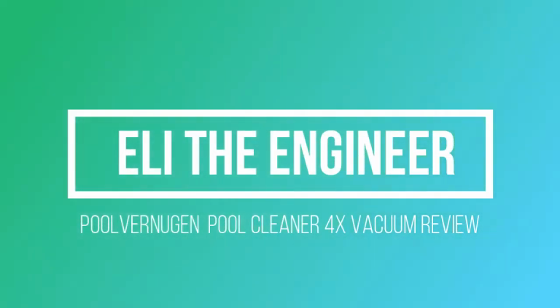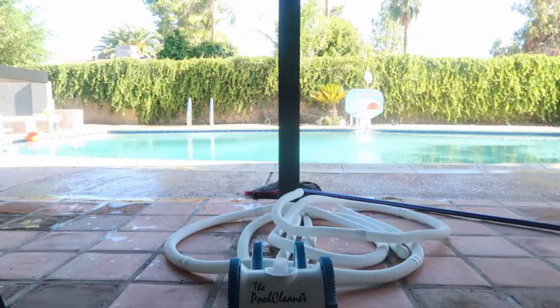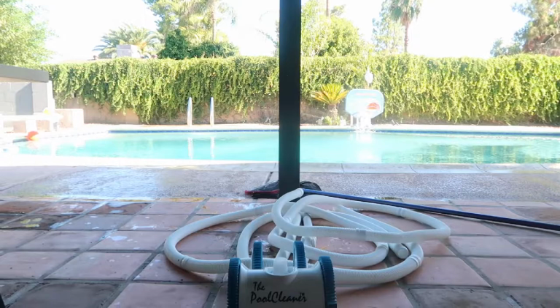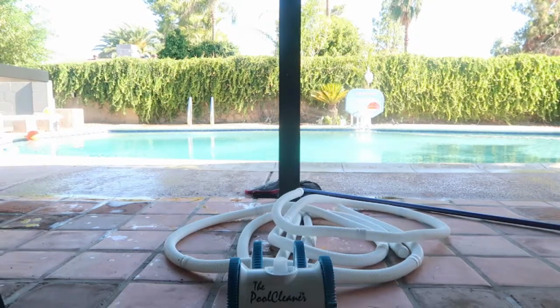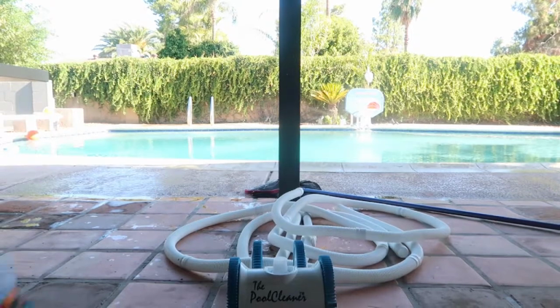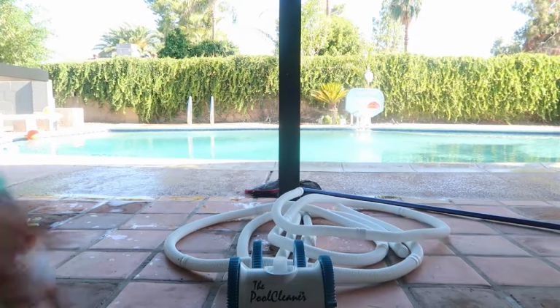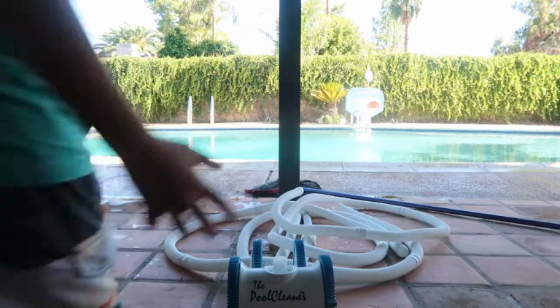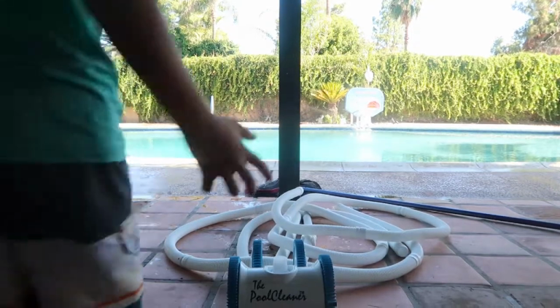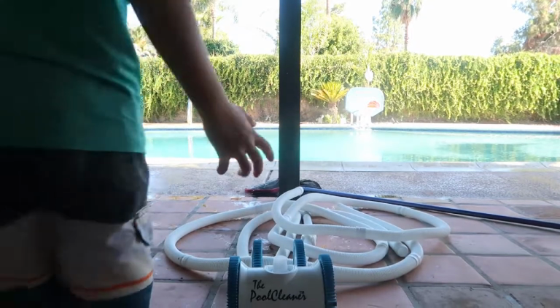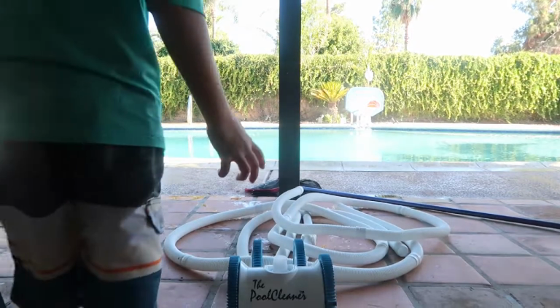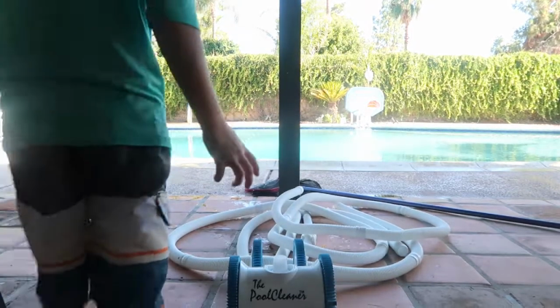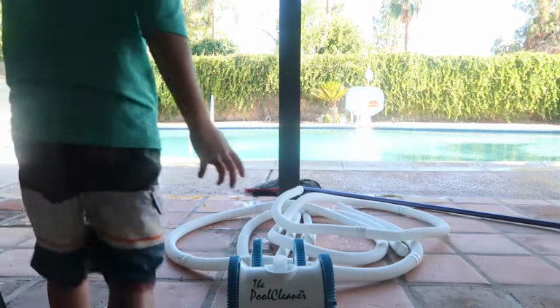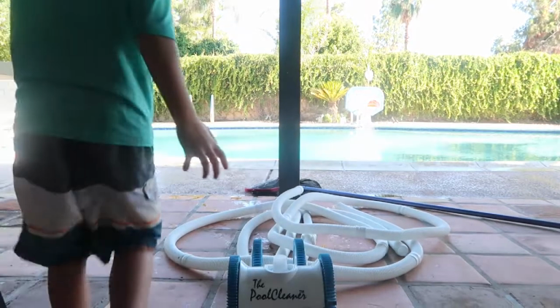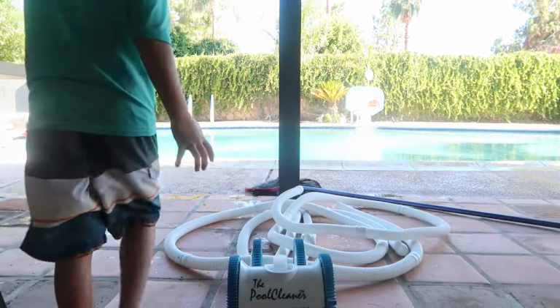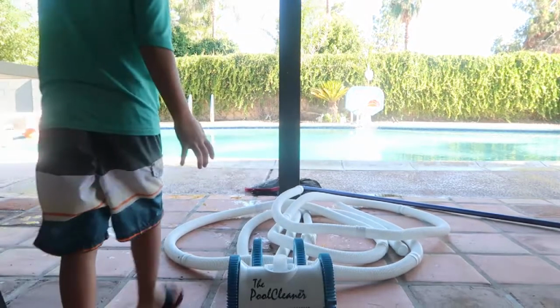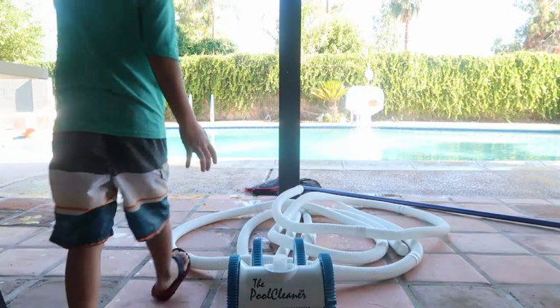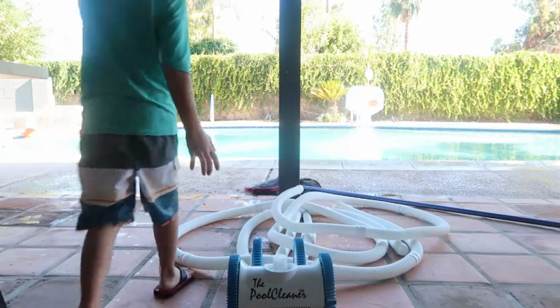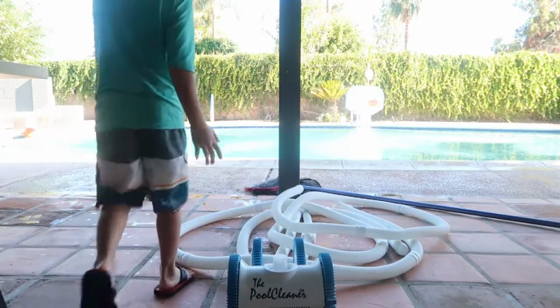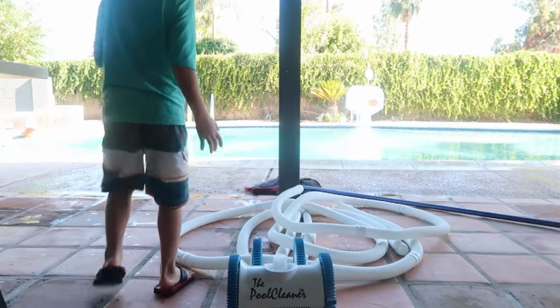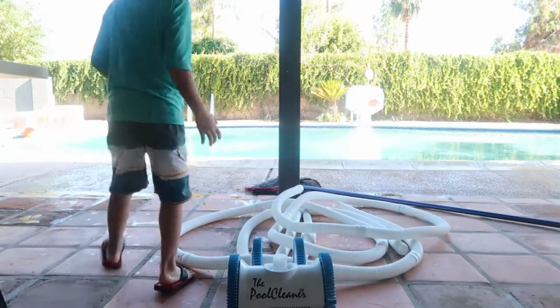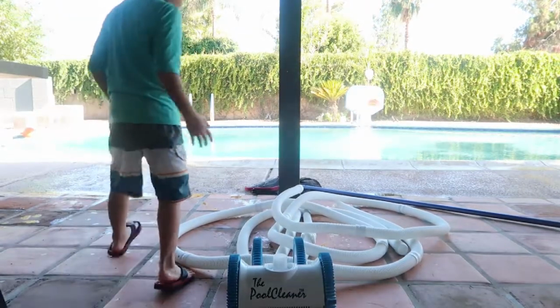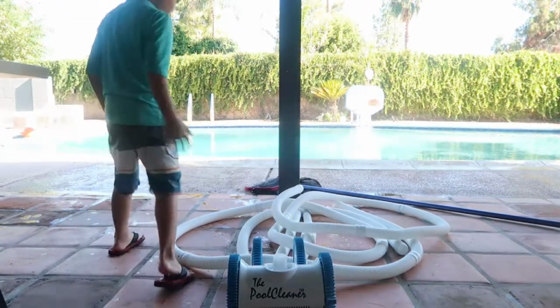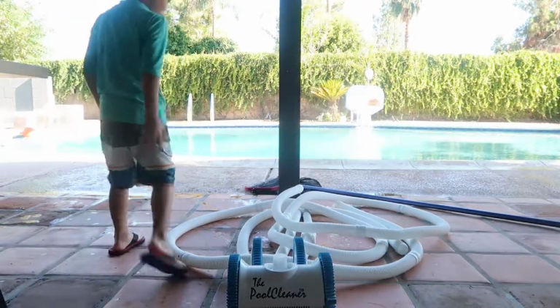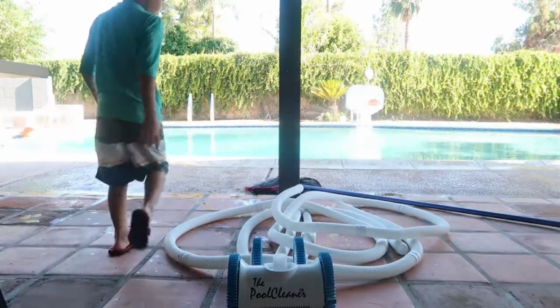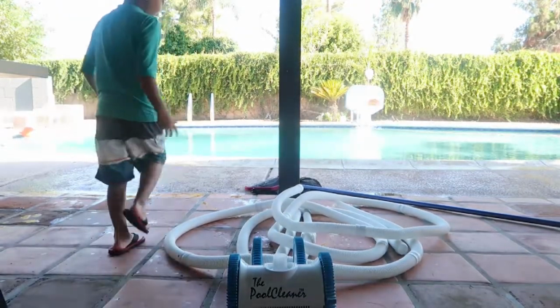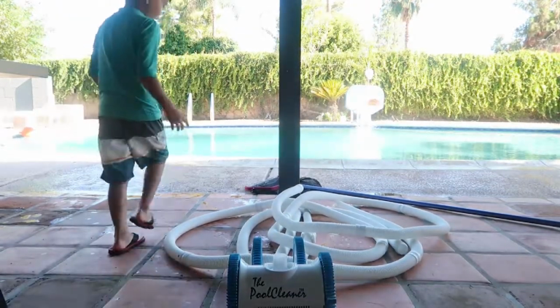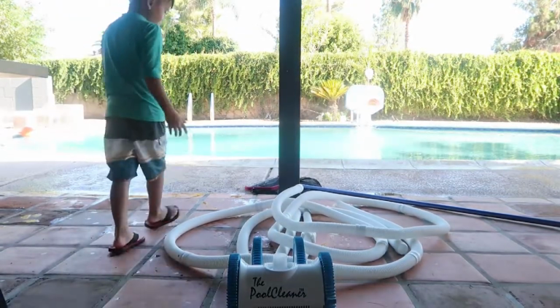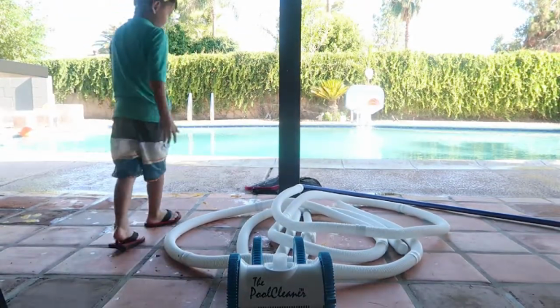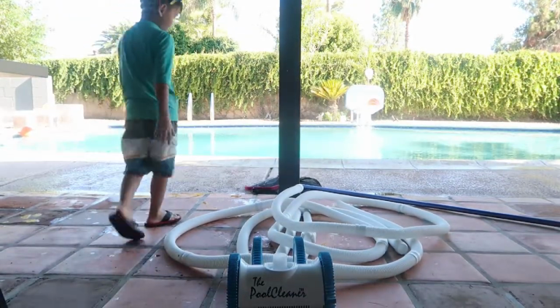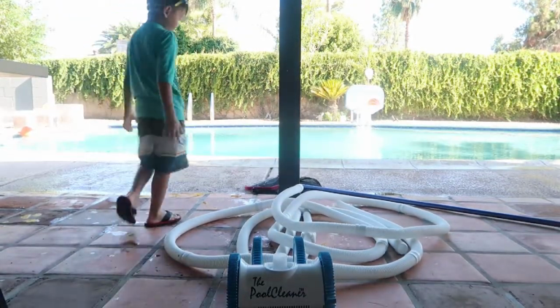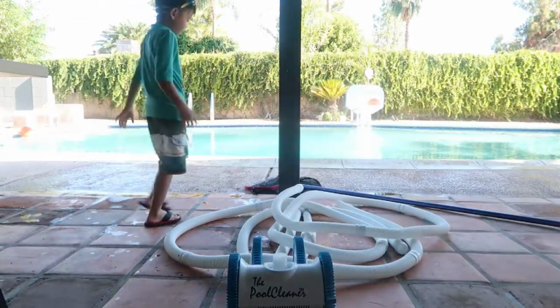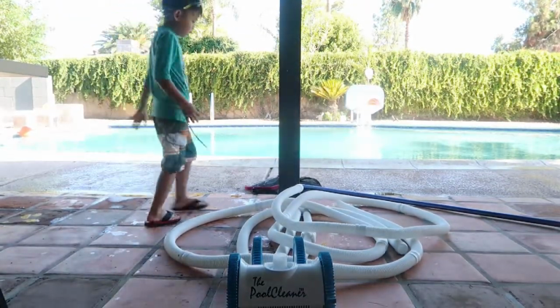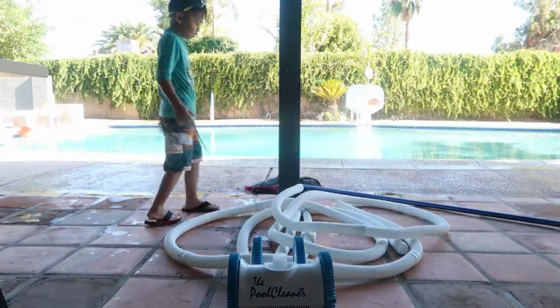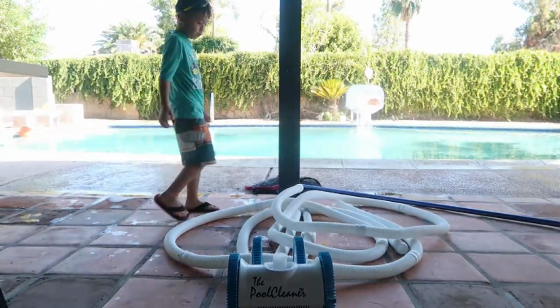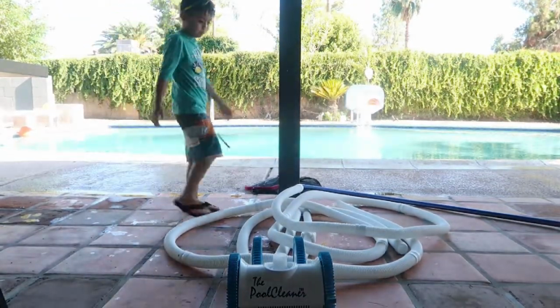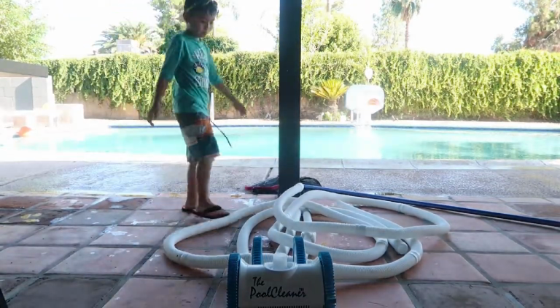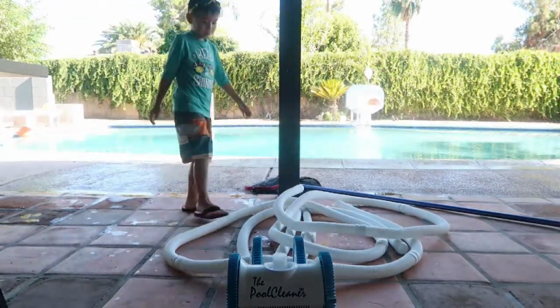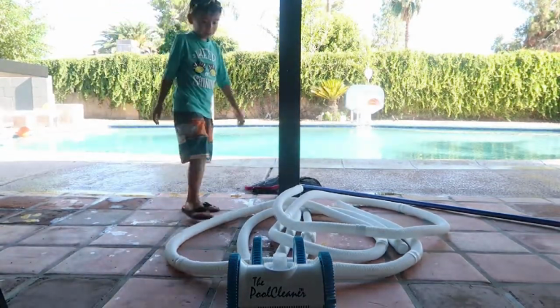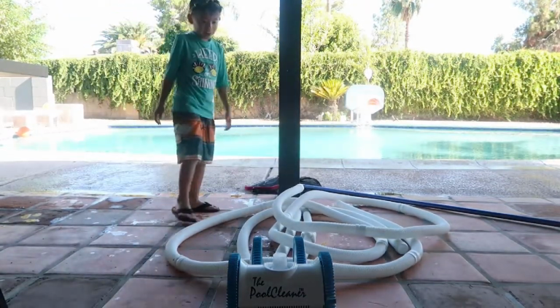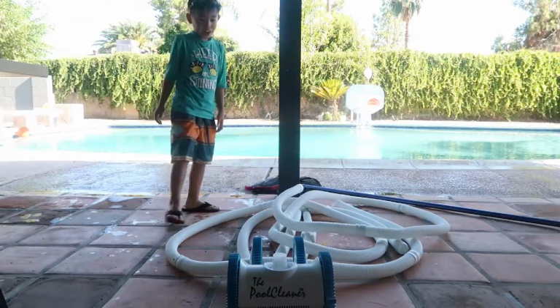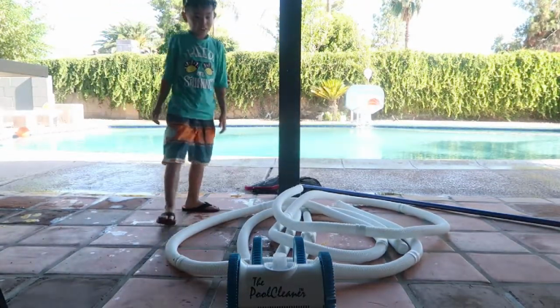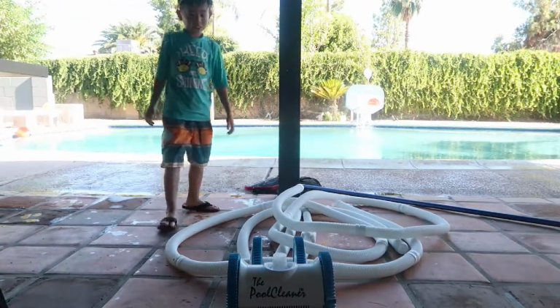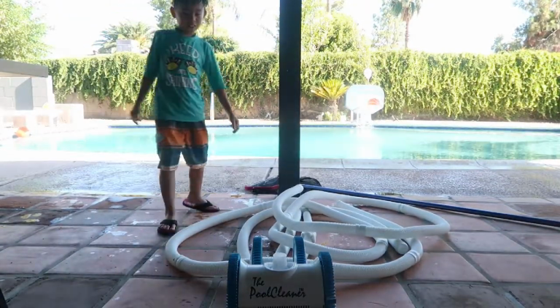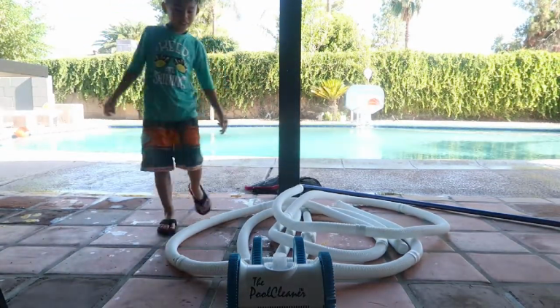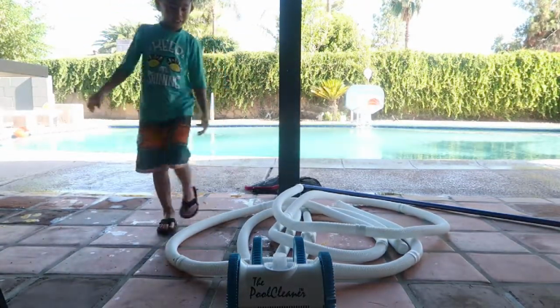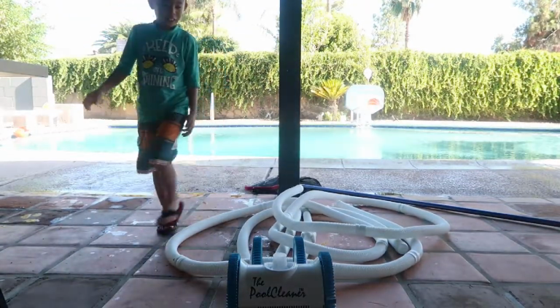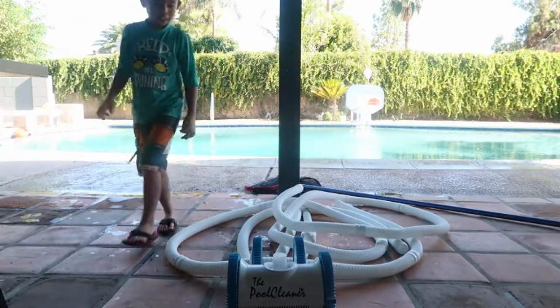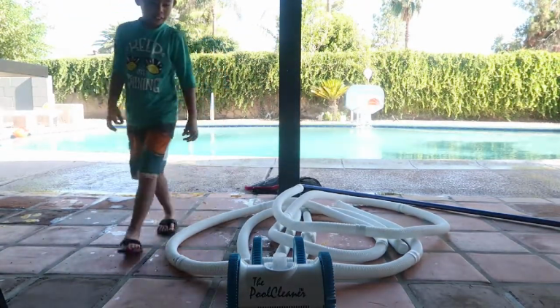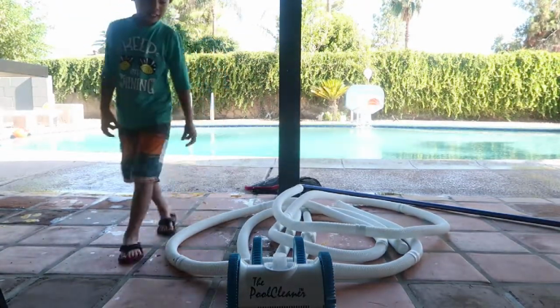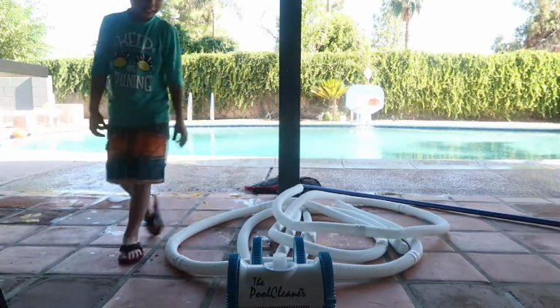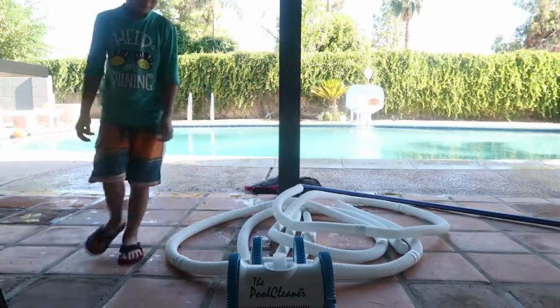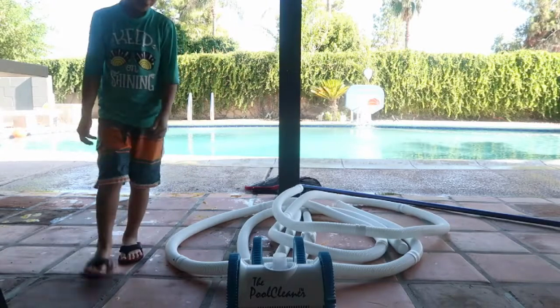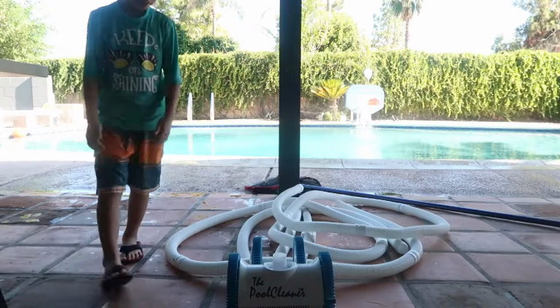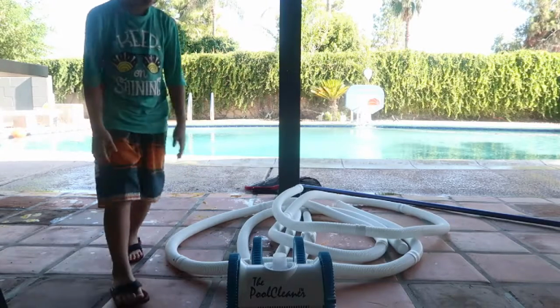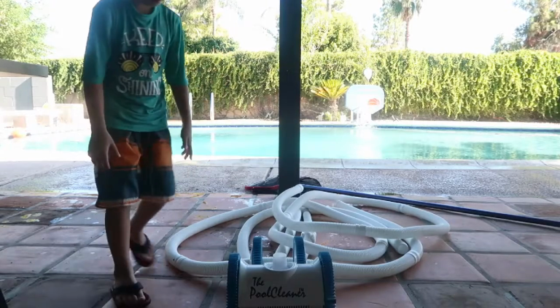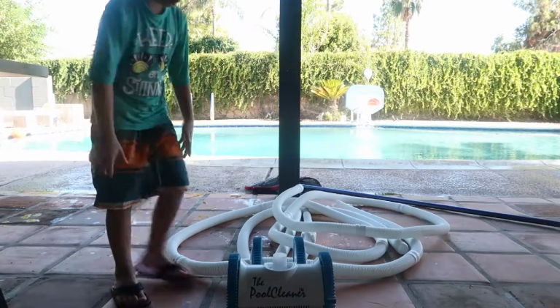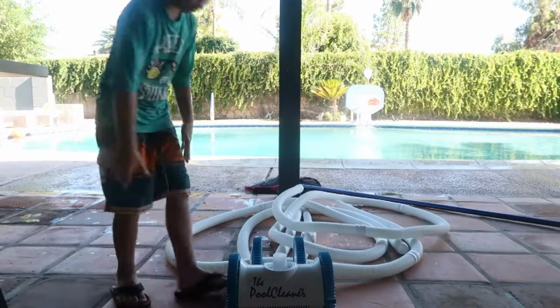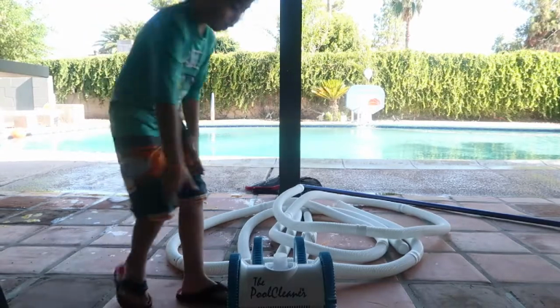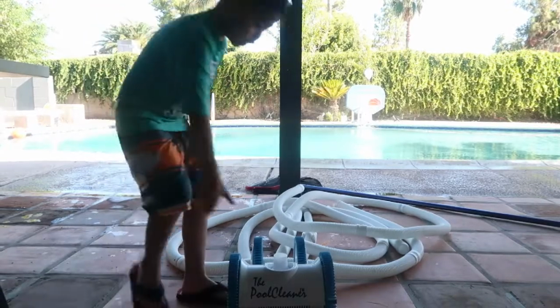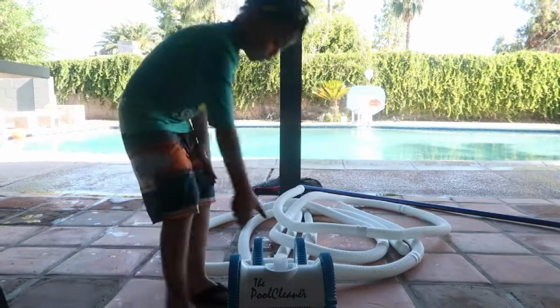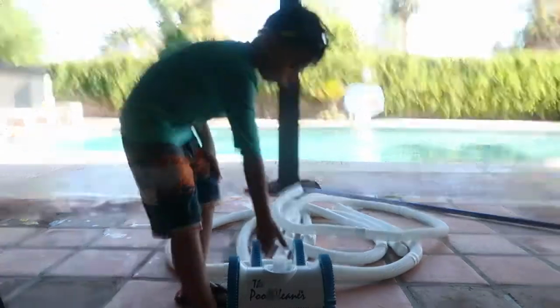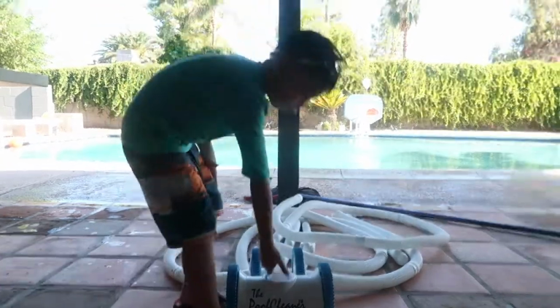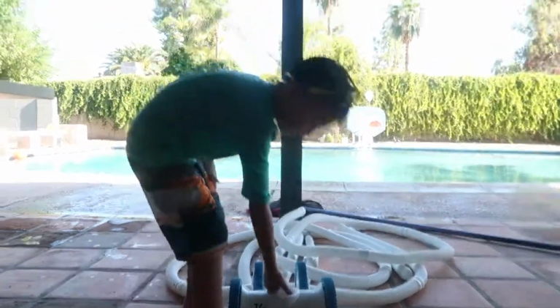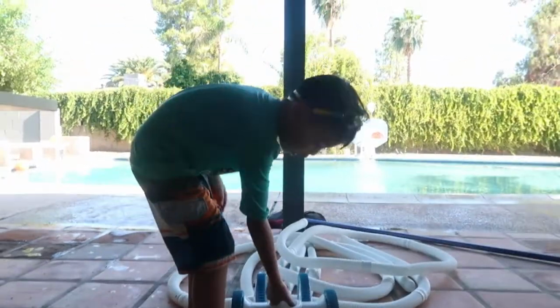Hey guys, it's me Eli. Today I'm going to show you how to assemble the Pool Cleaner 4X.